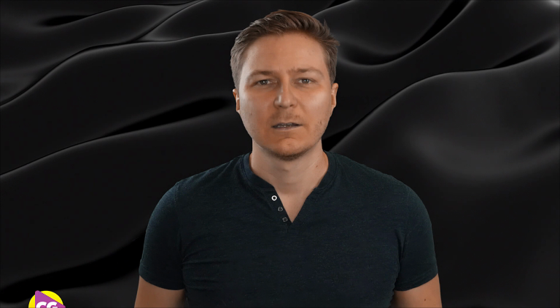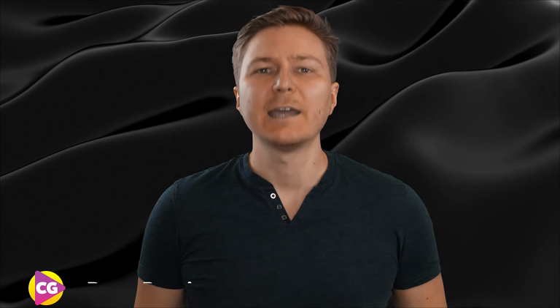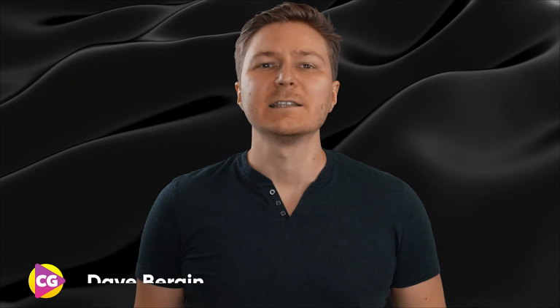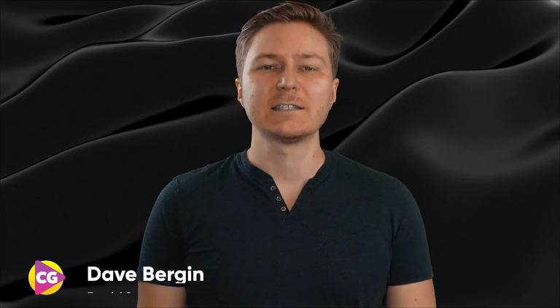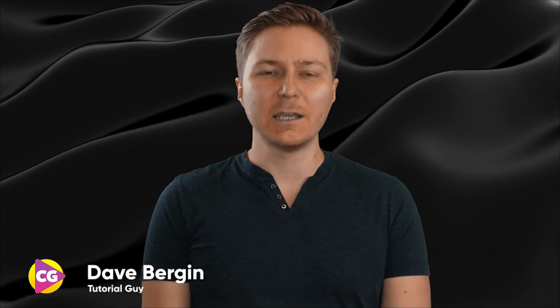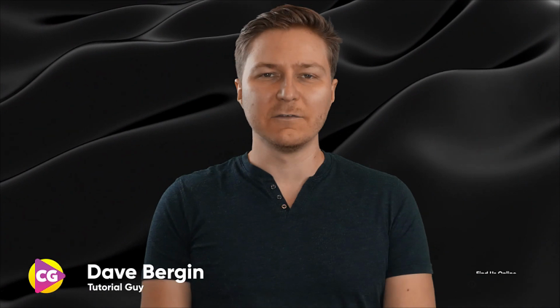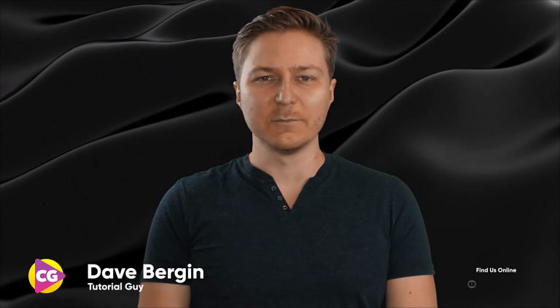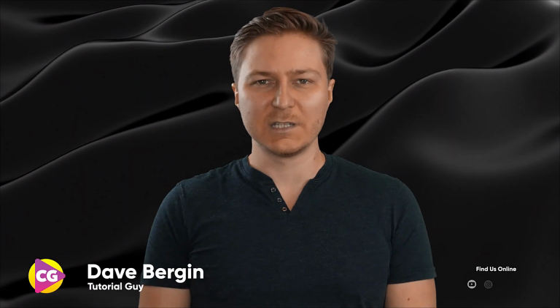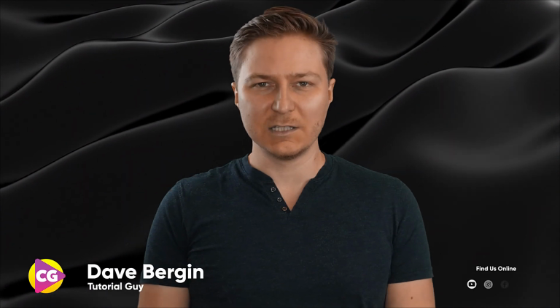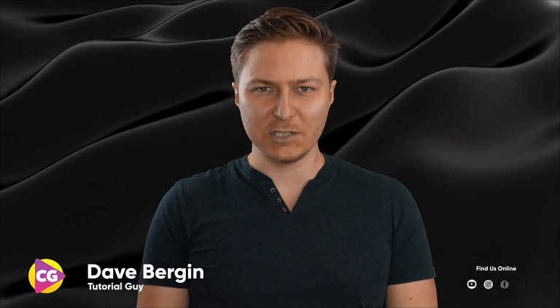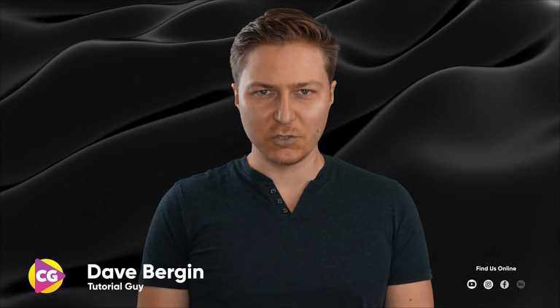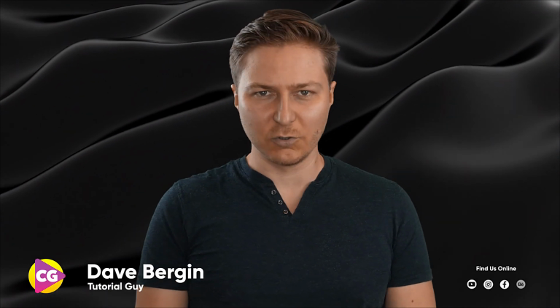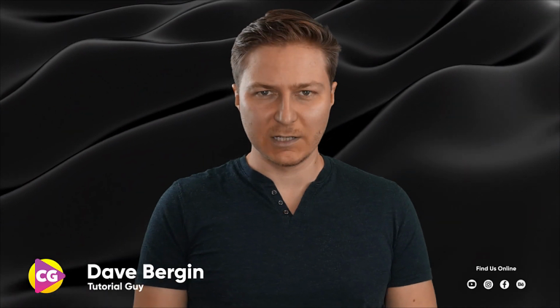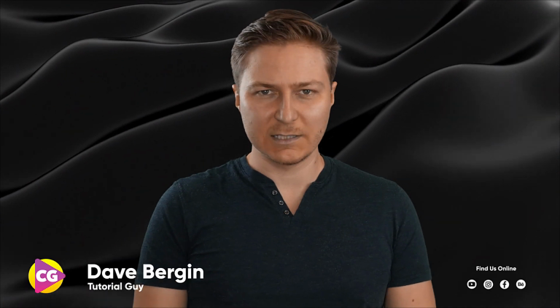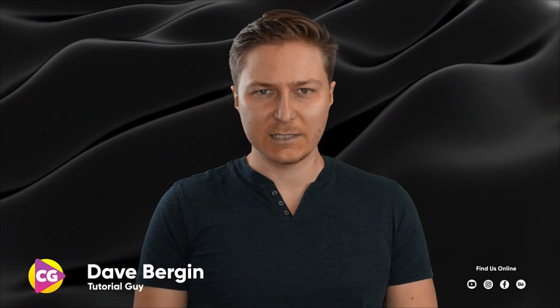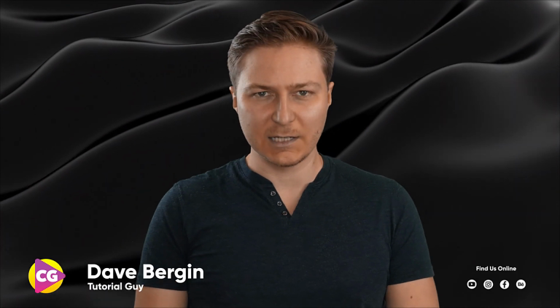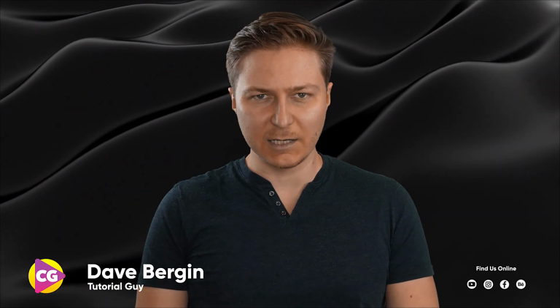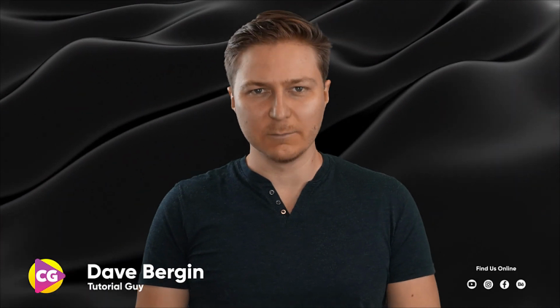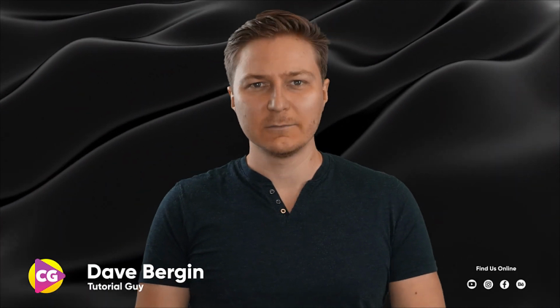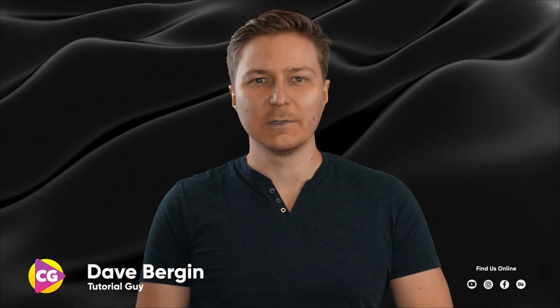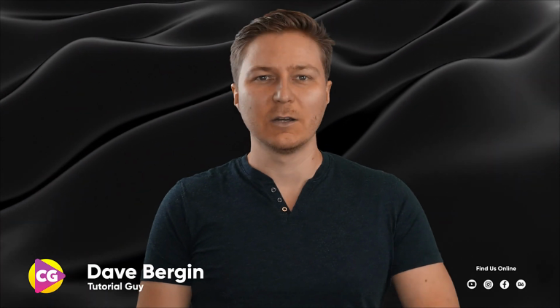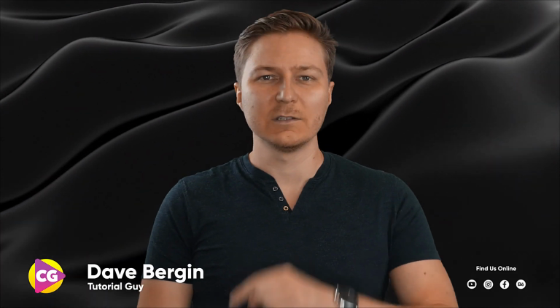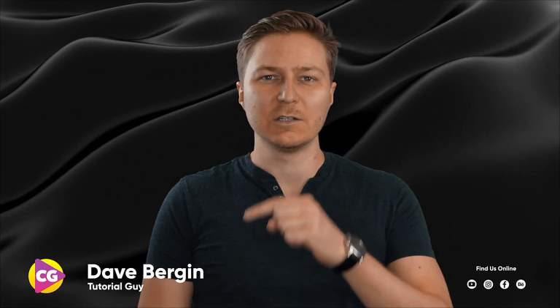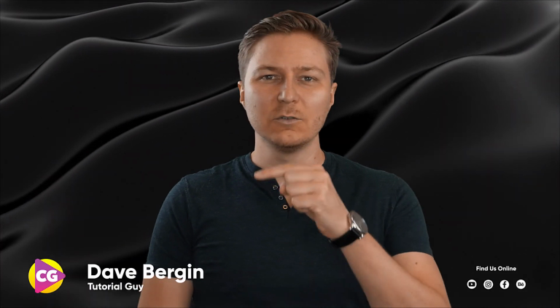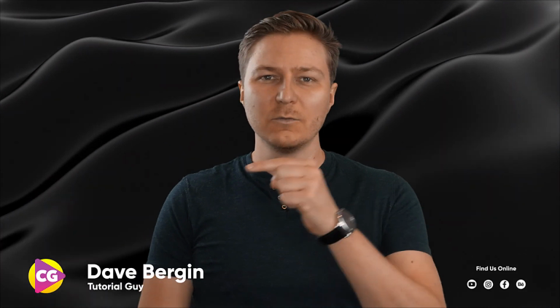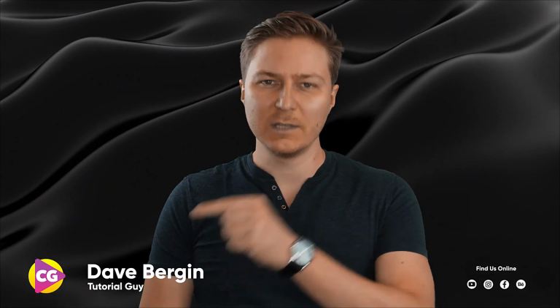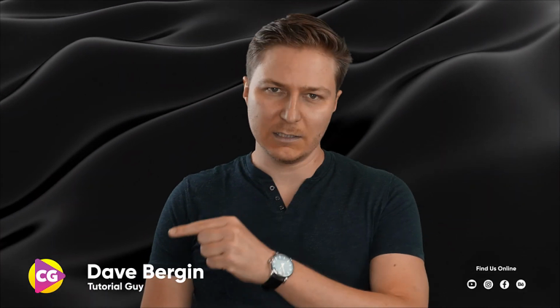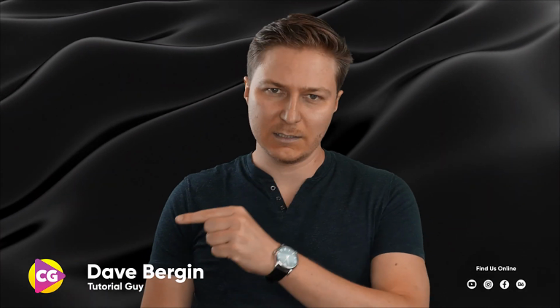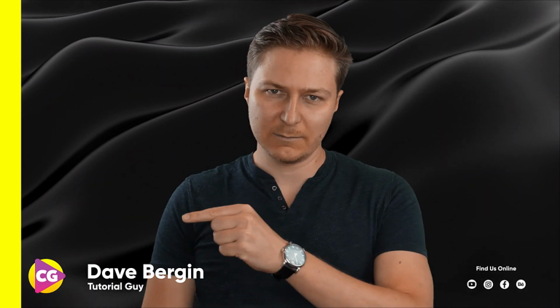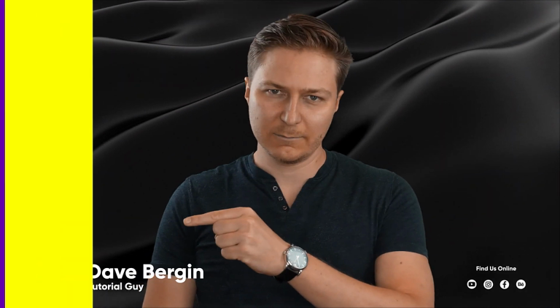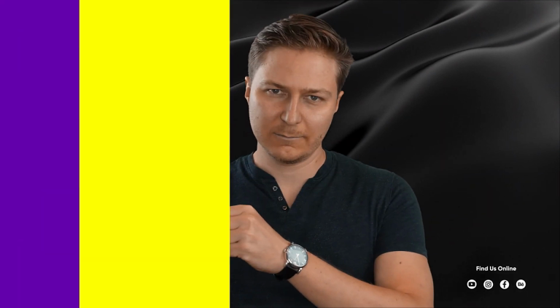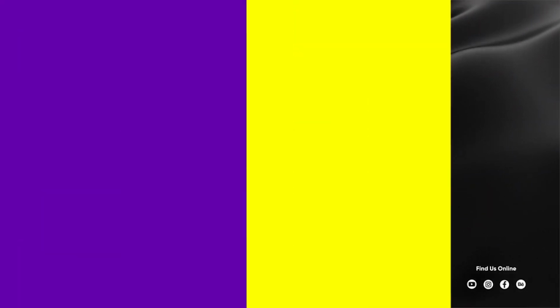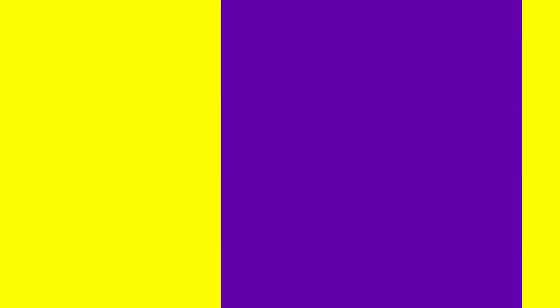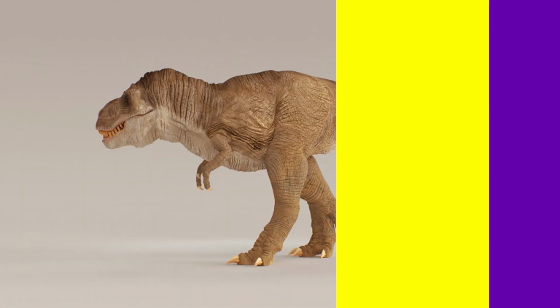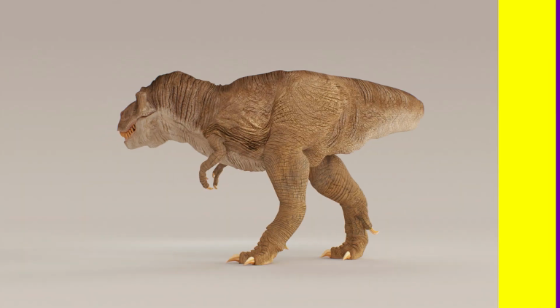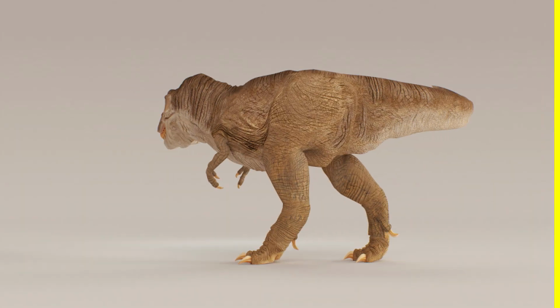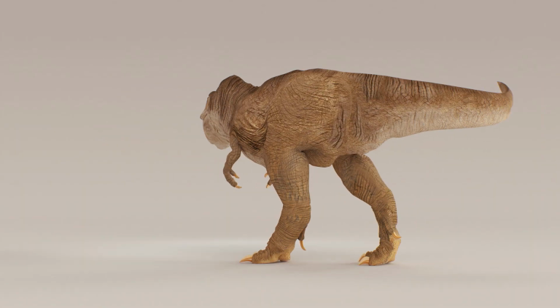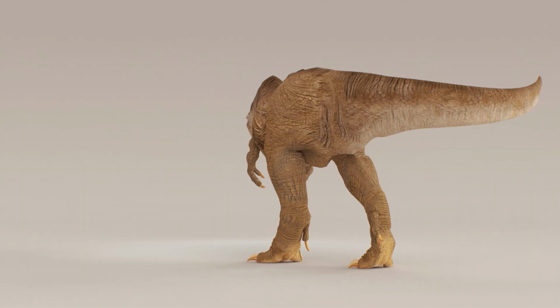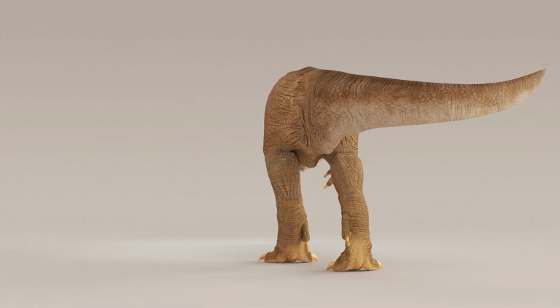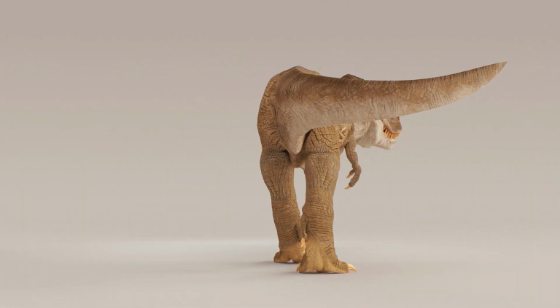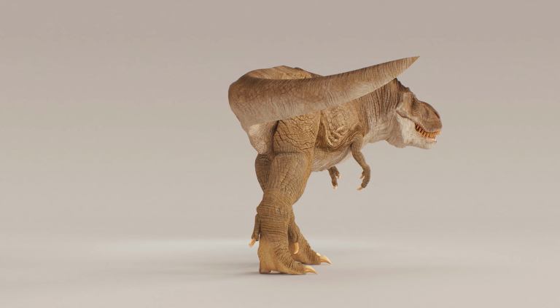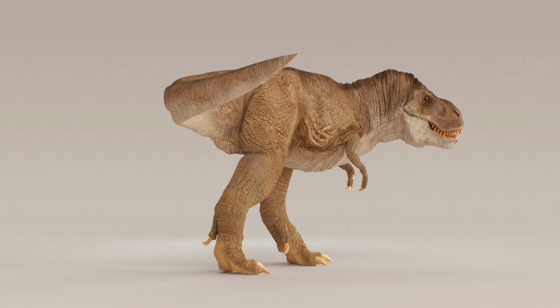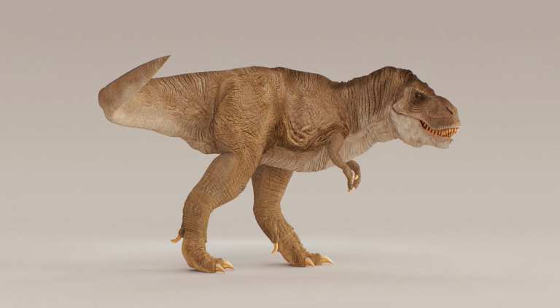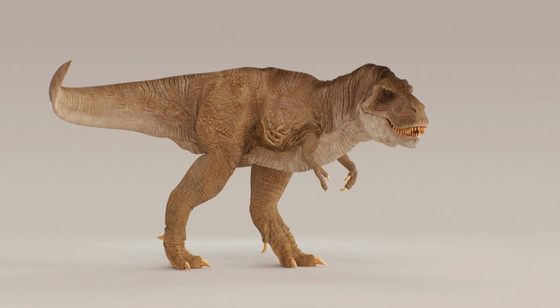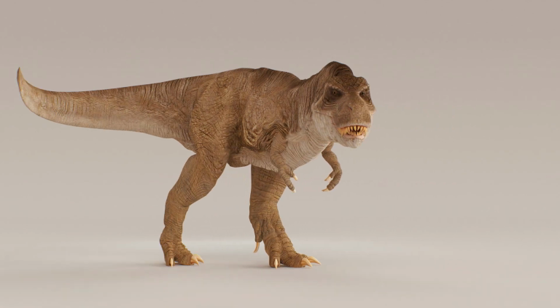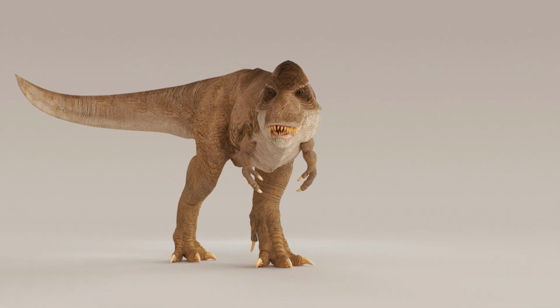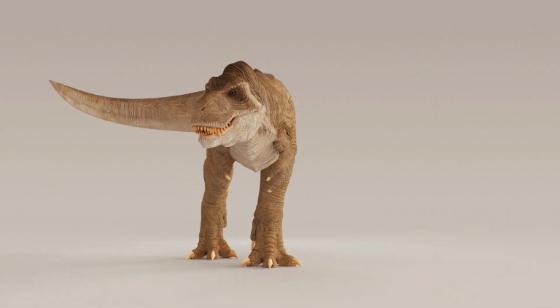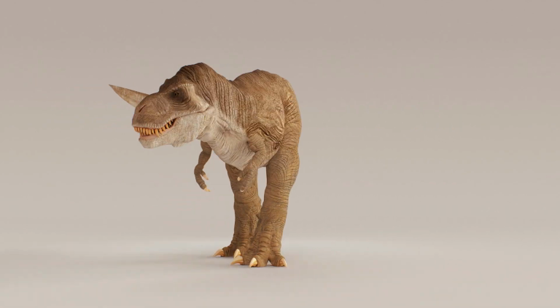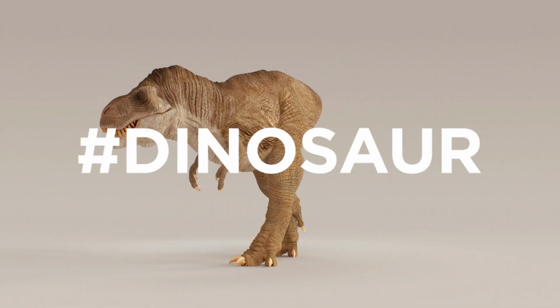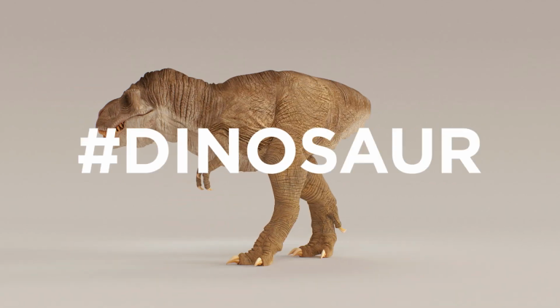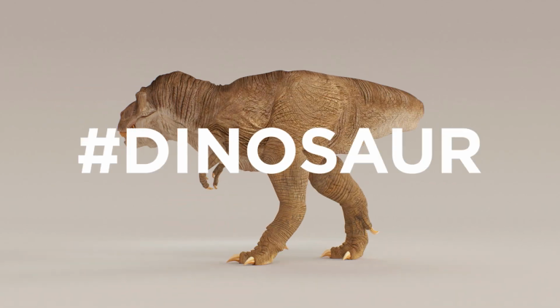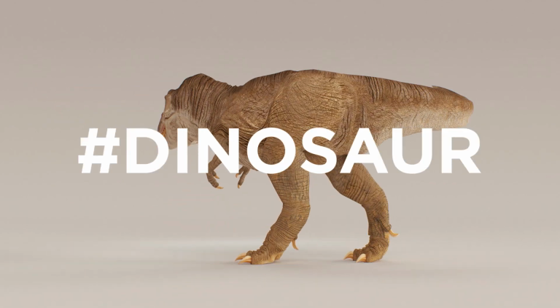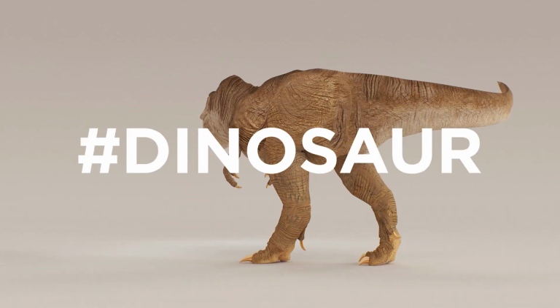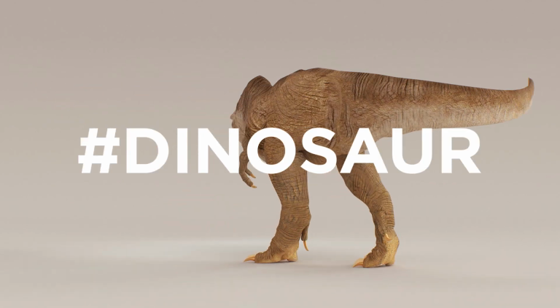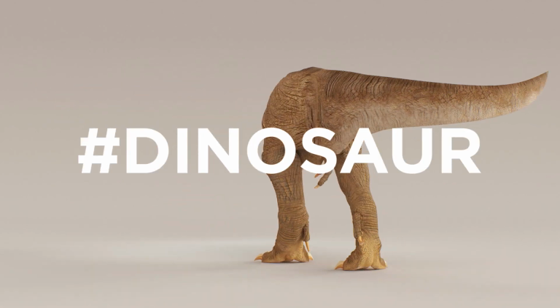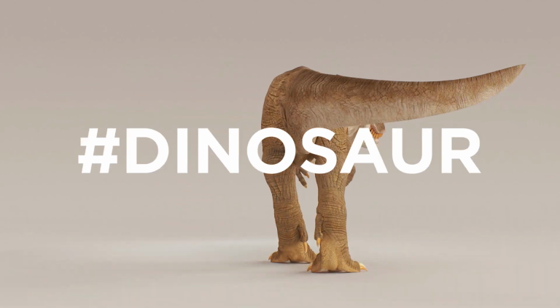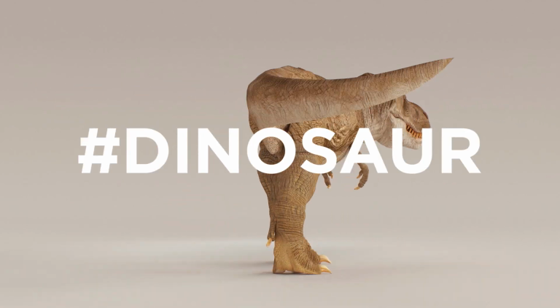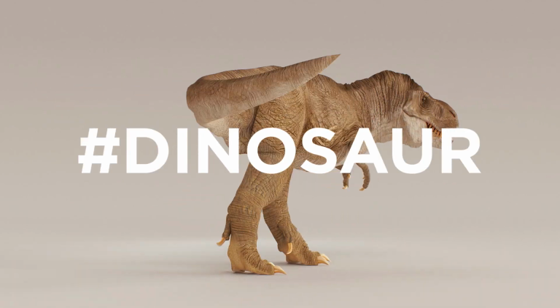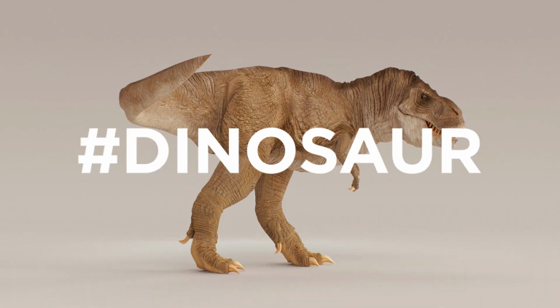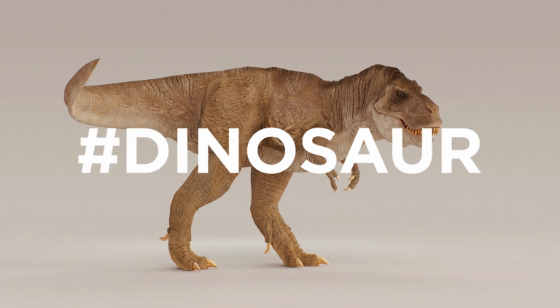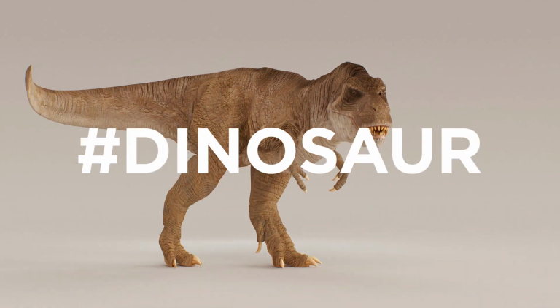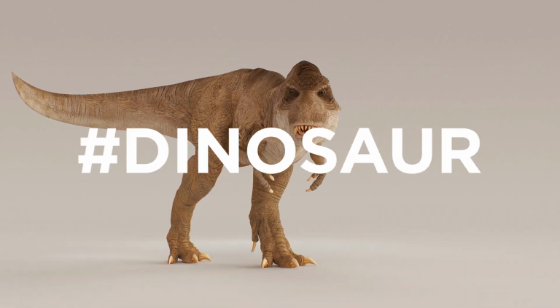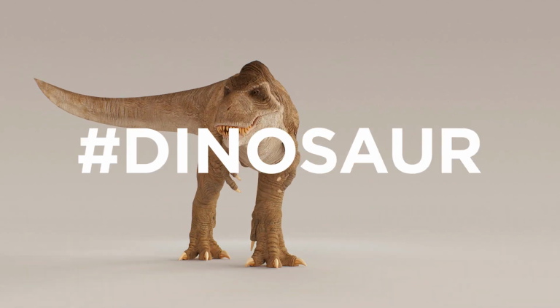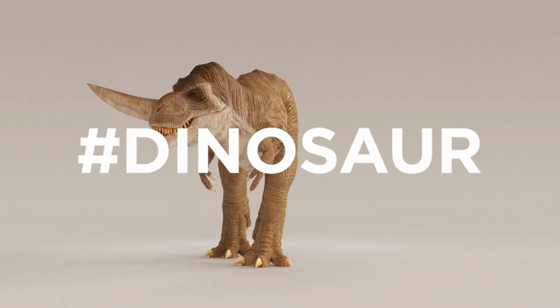Hey, it's Dave from CGShortcuts. Today we're going to do this — we're revealing the winners of our hashtag dinosaur challenge.